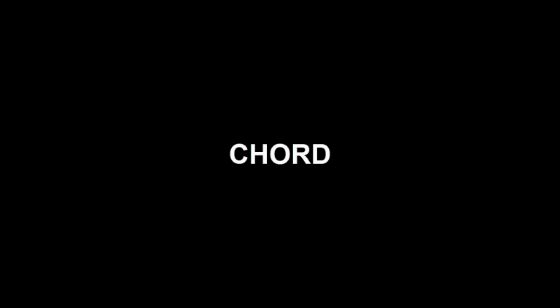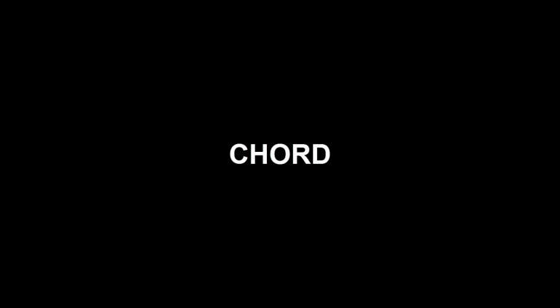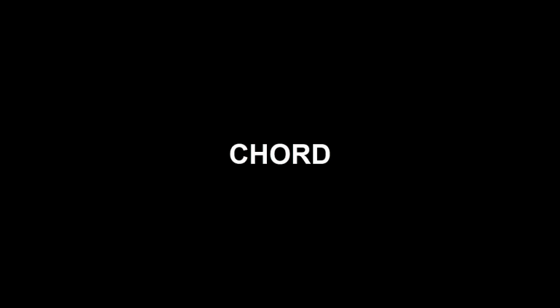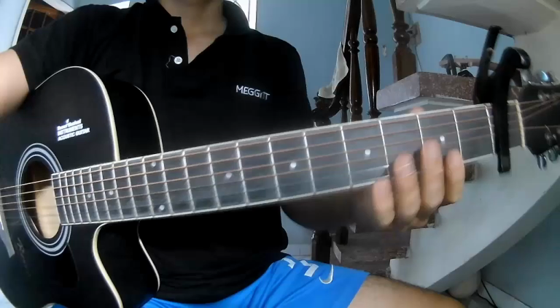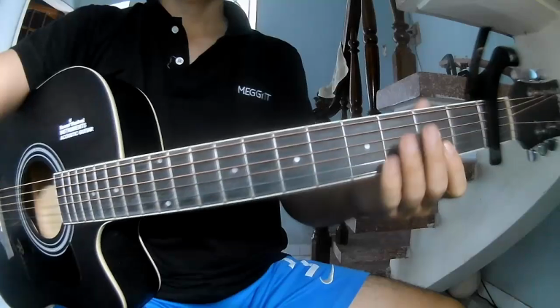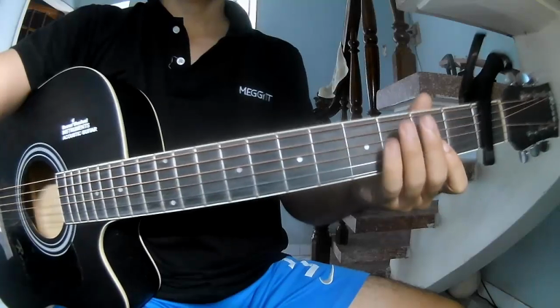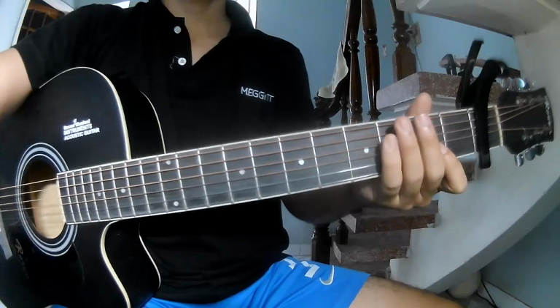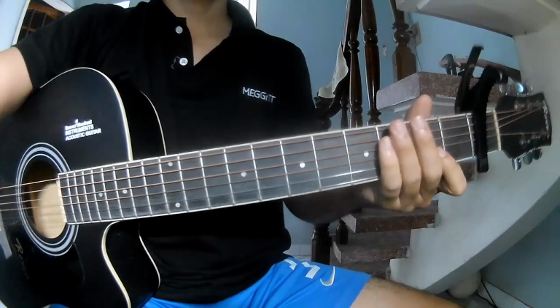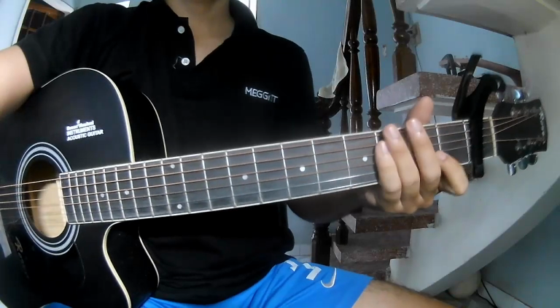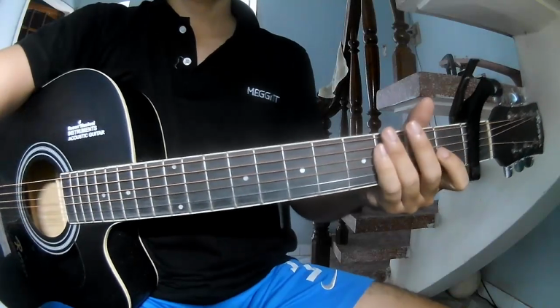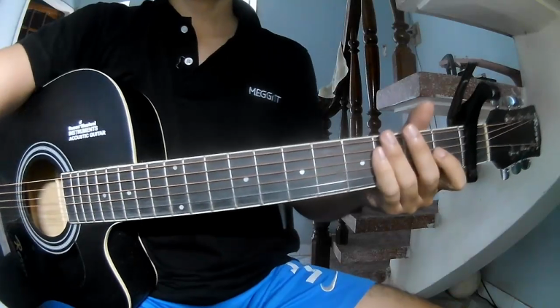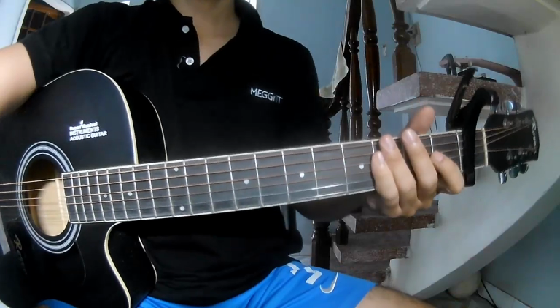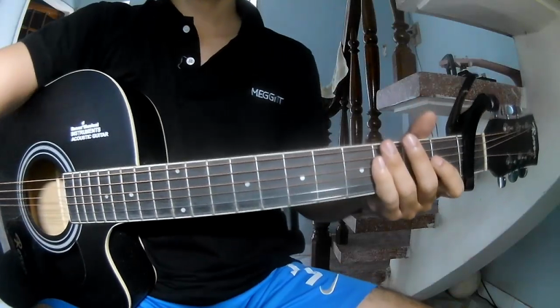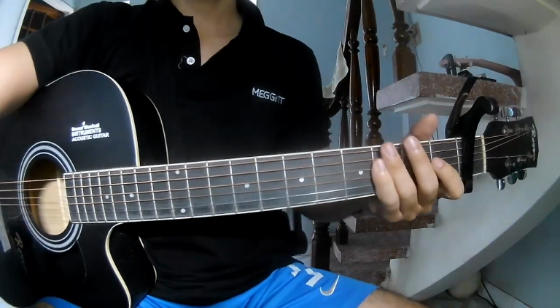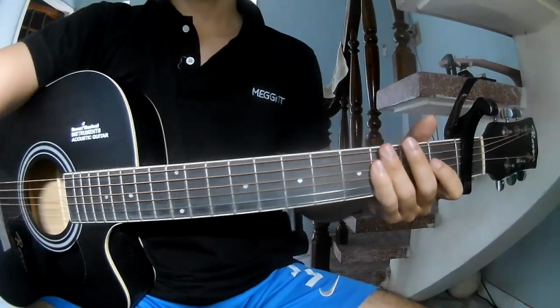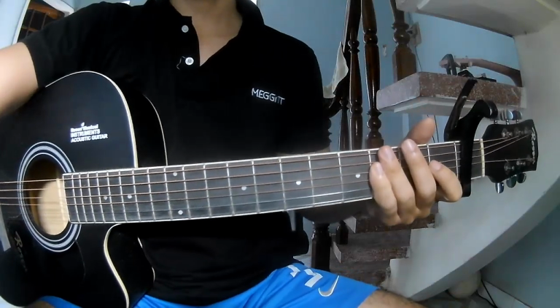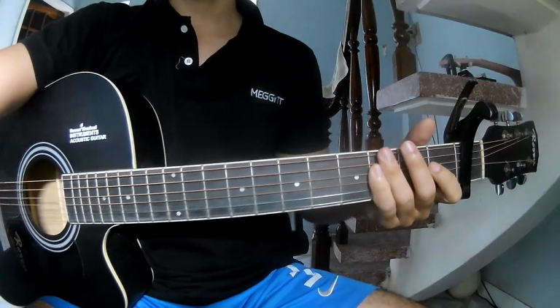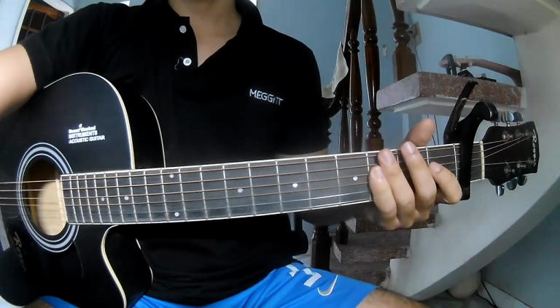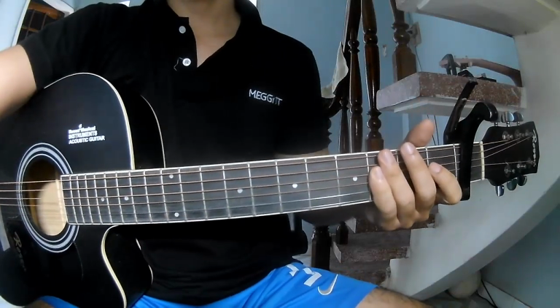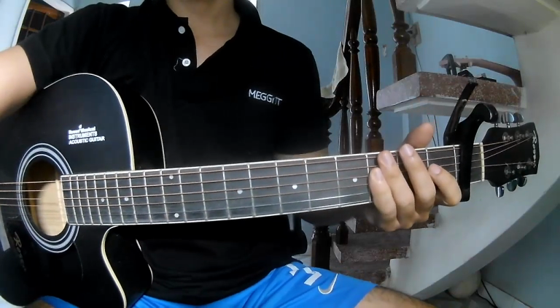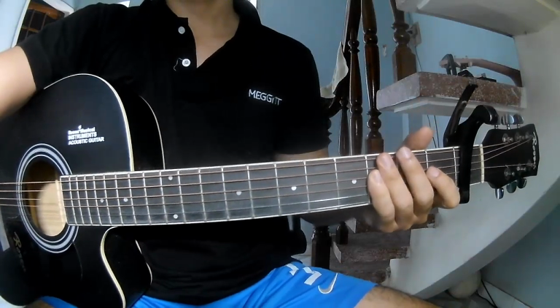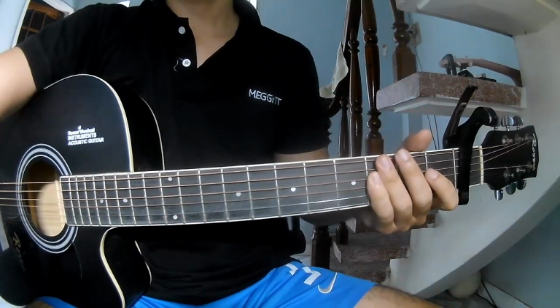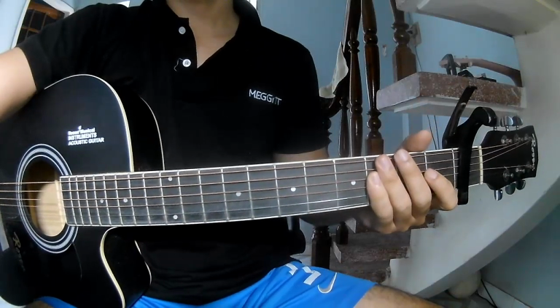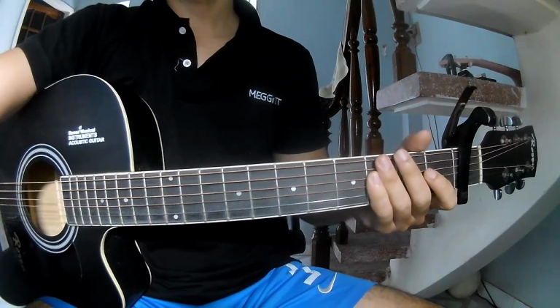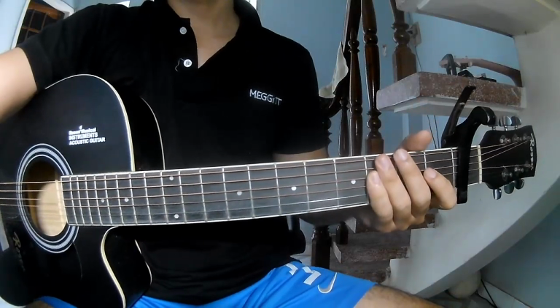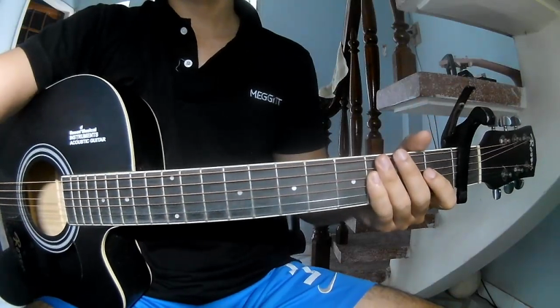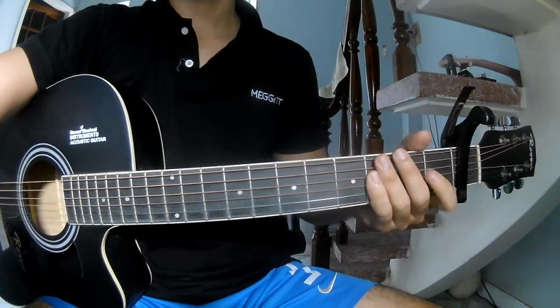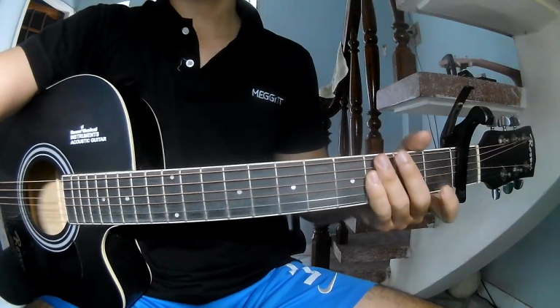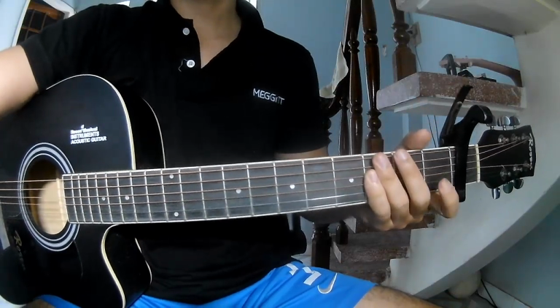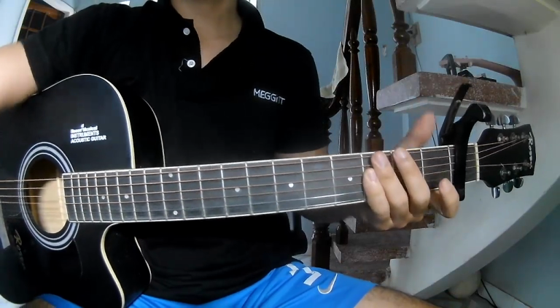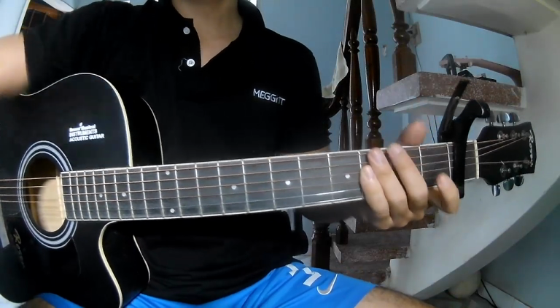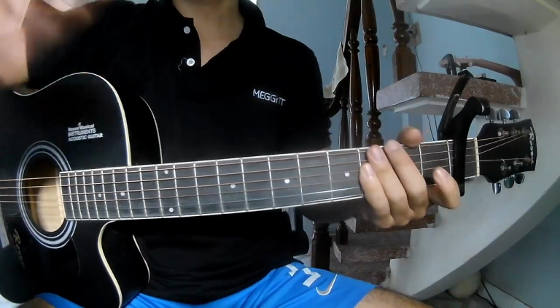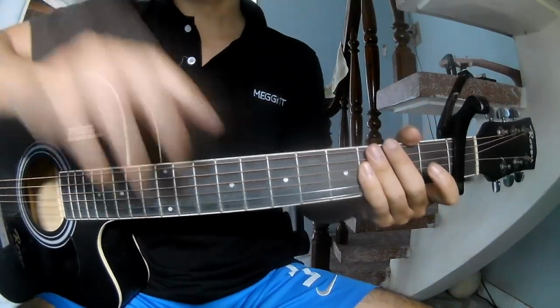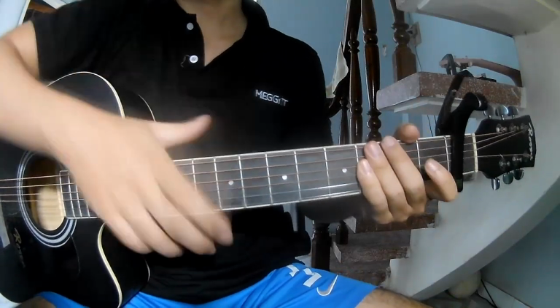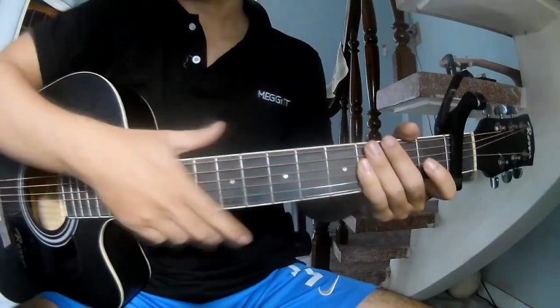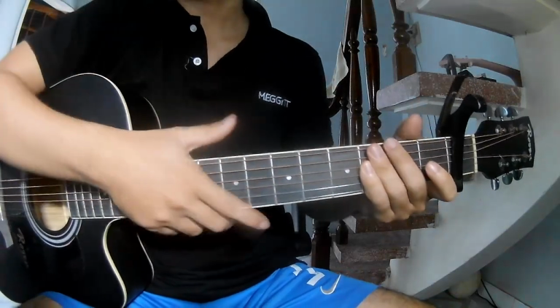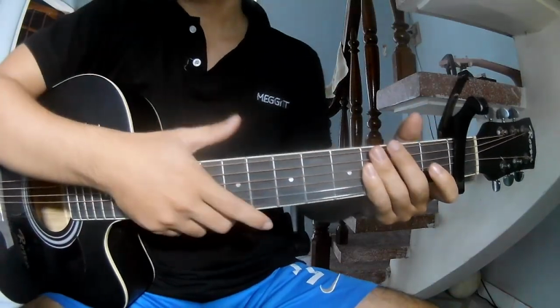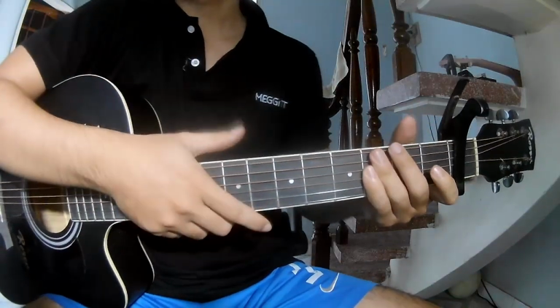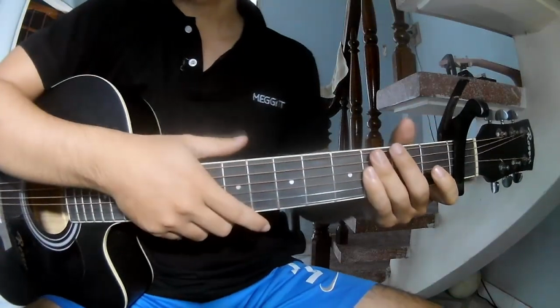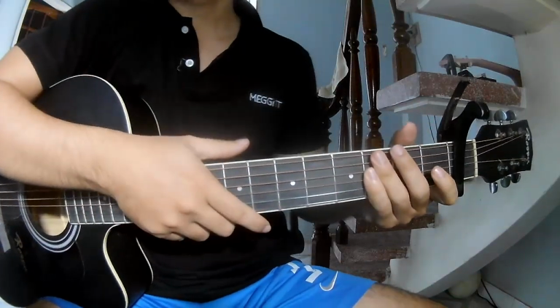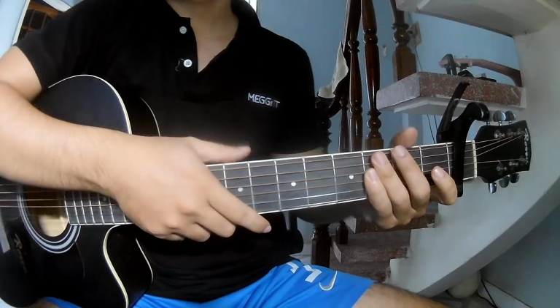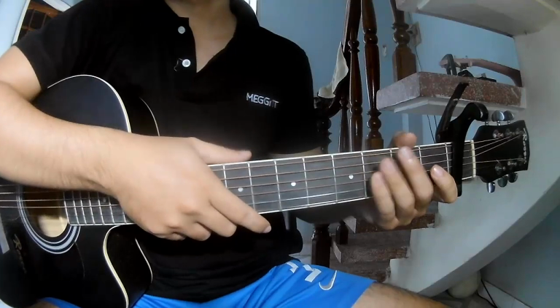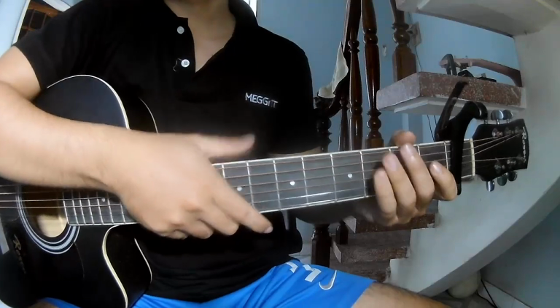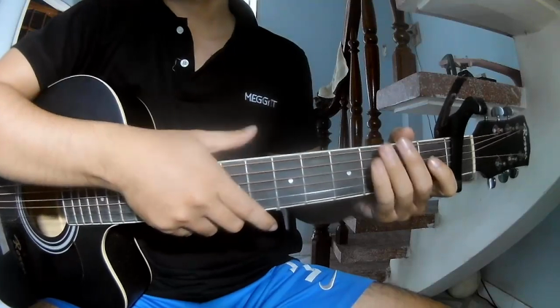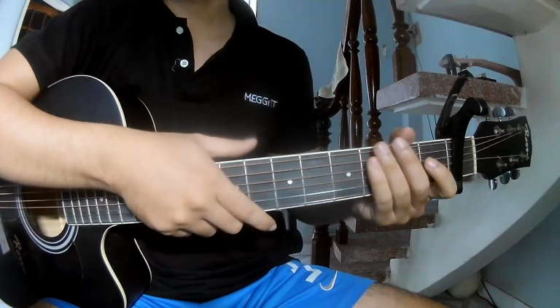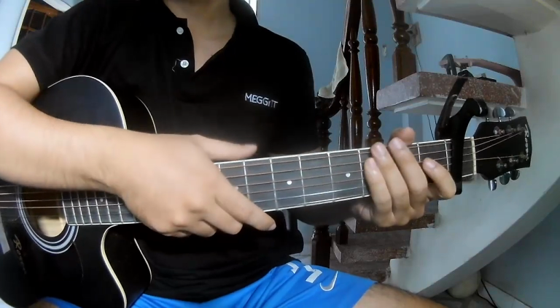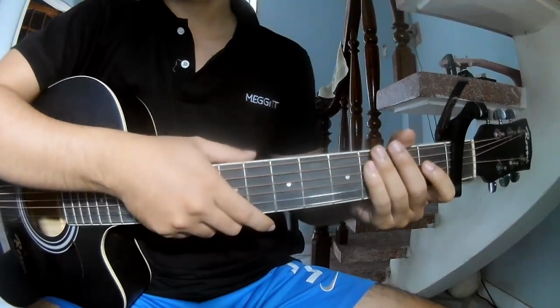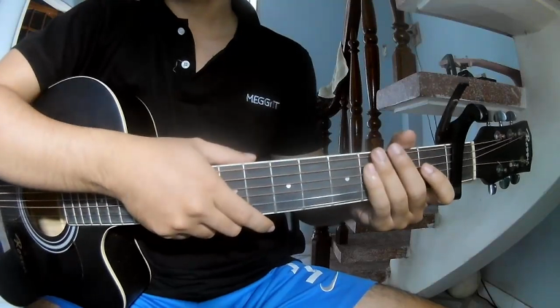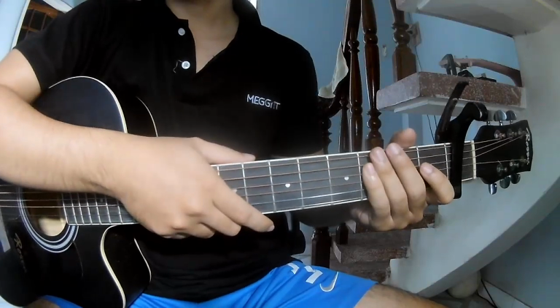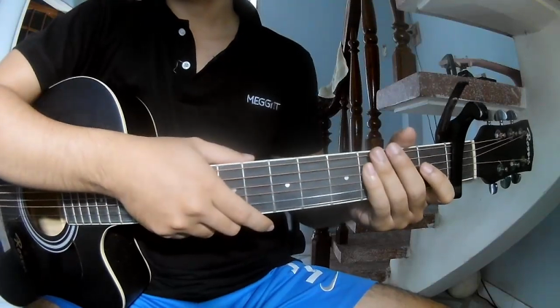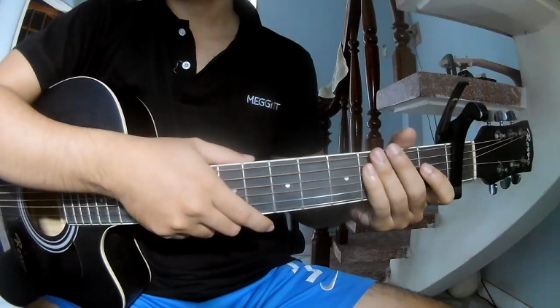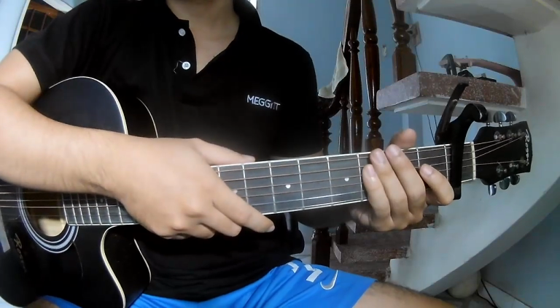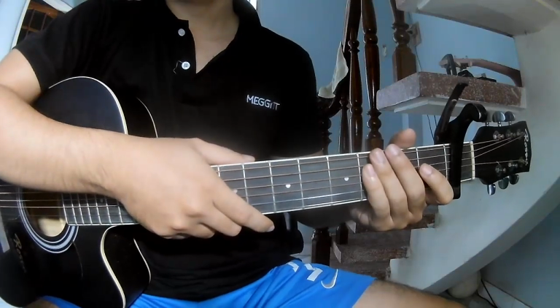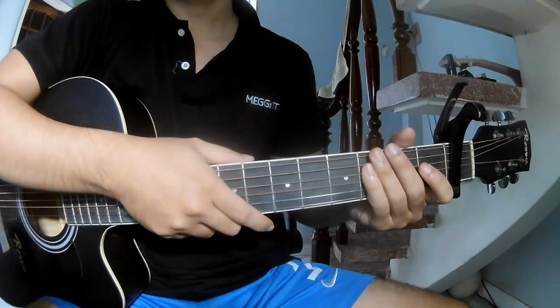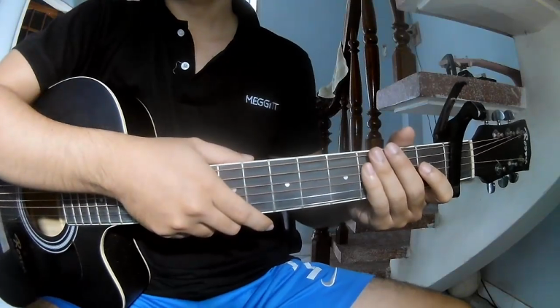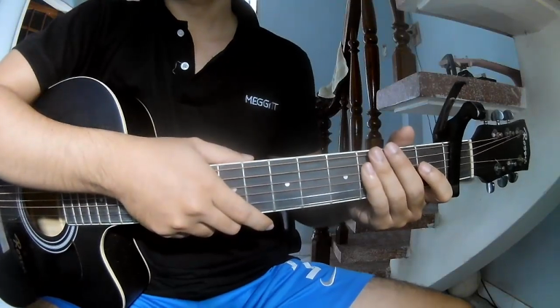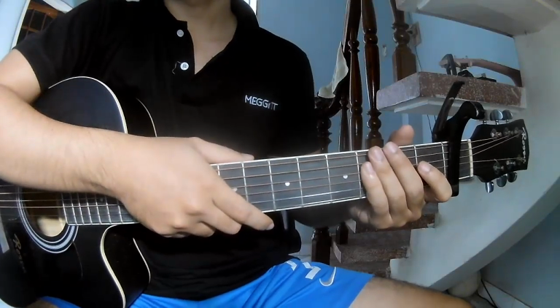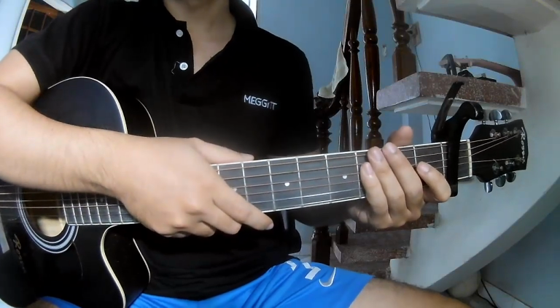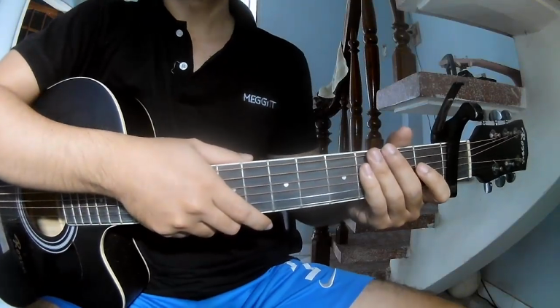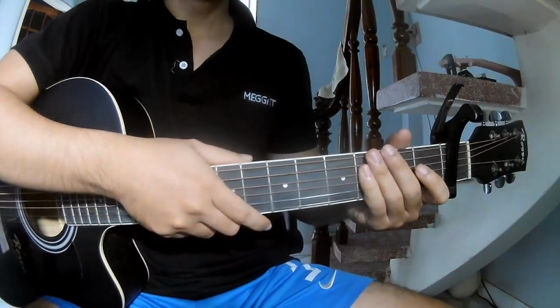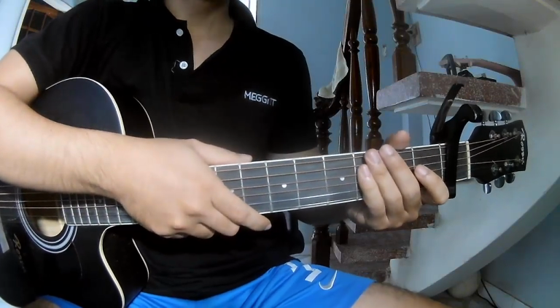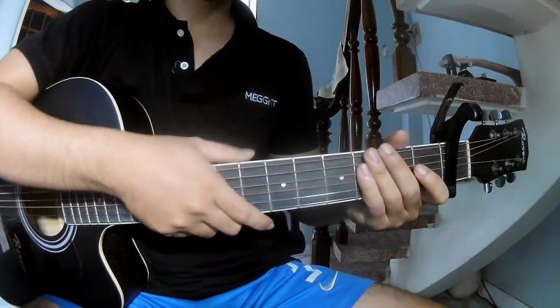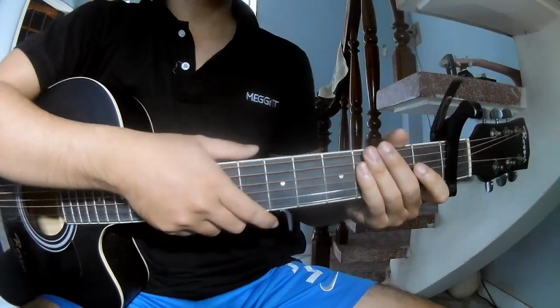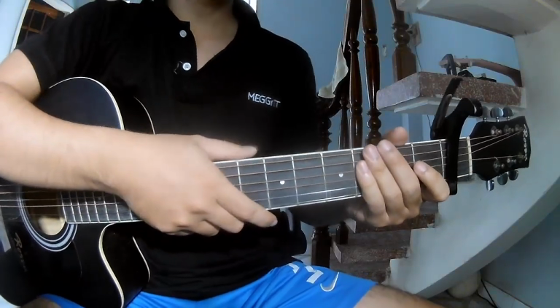Hi everyone, today we see how to play guitar: 'Rockin' Around the Christmas Tree' by Brenda Lee.